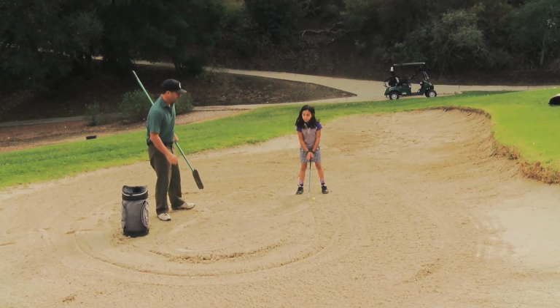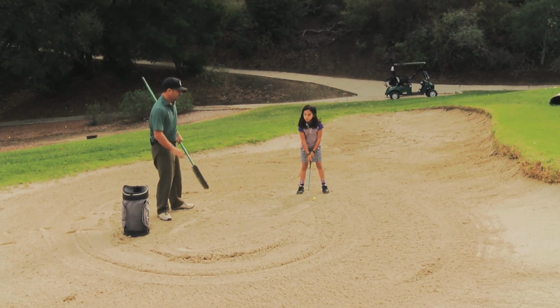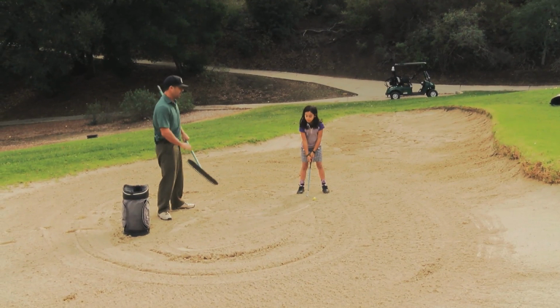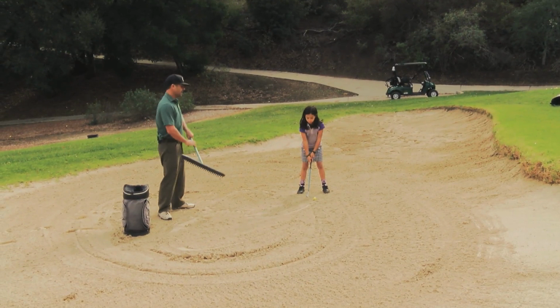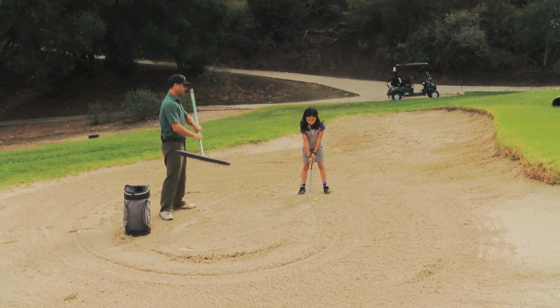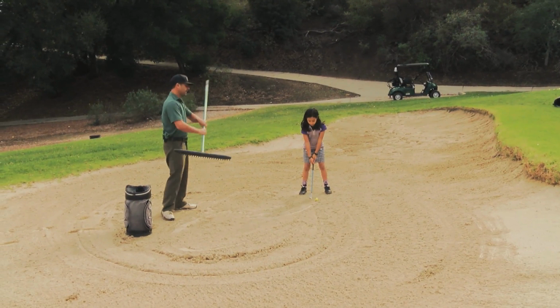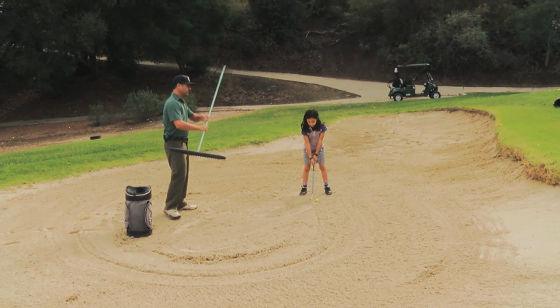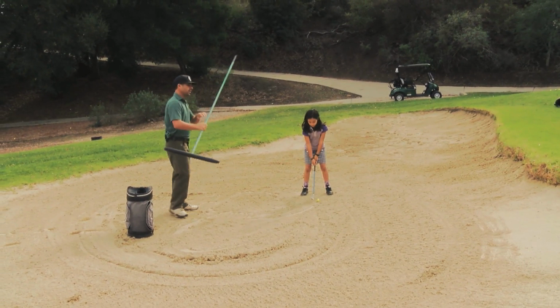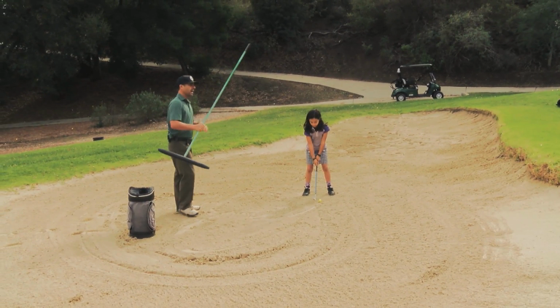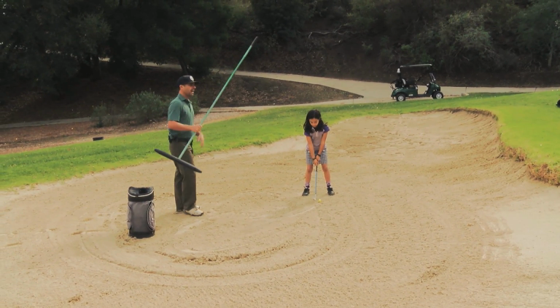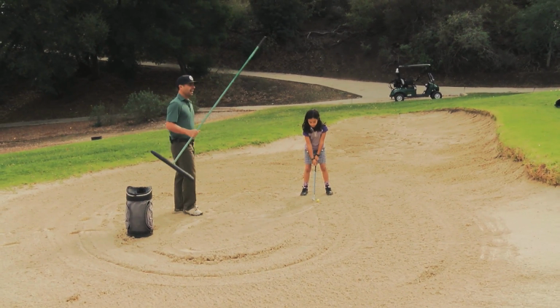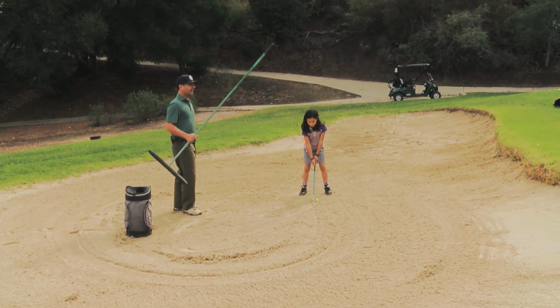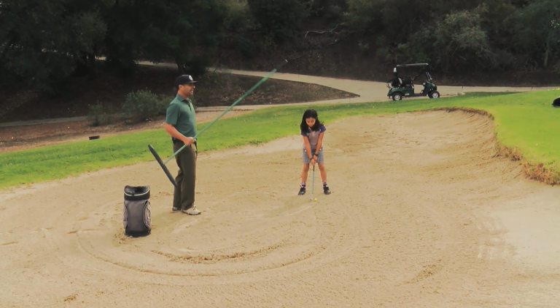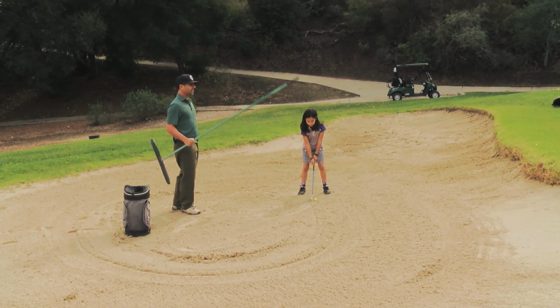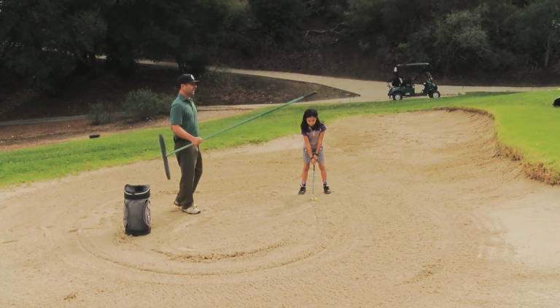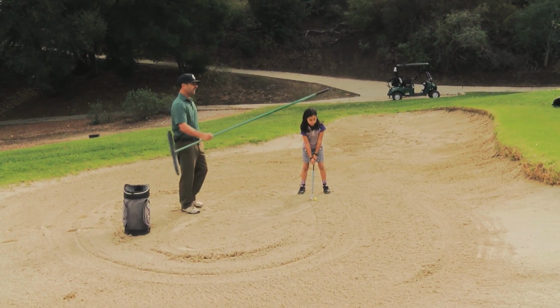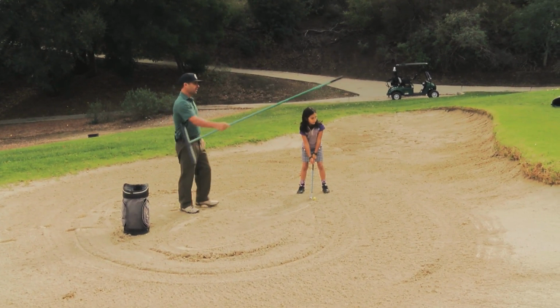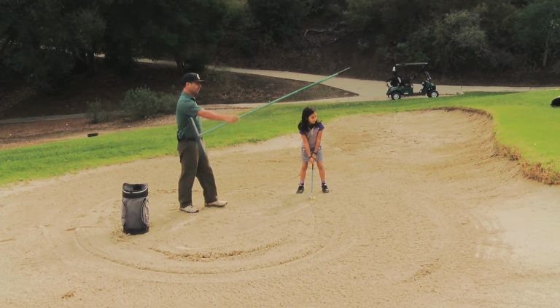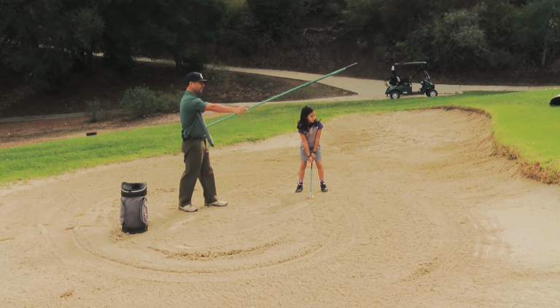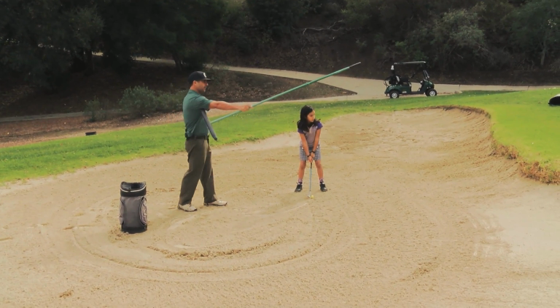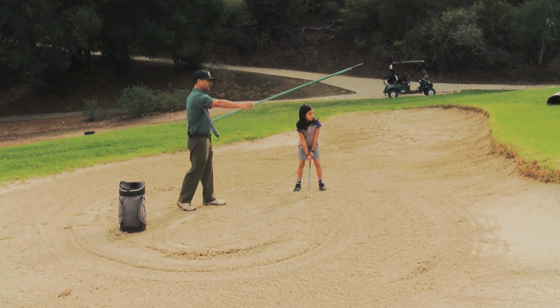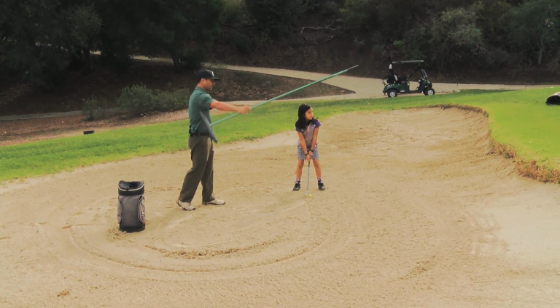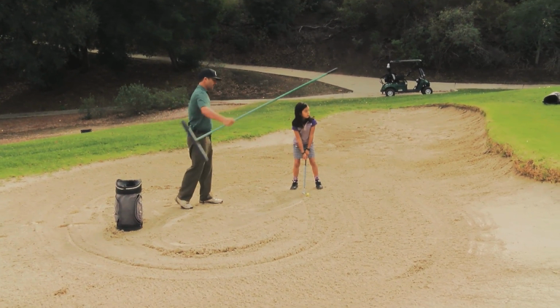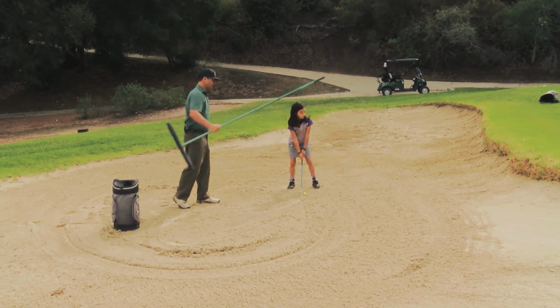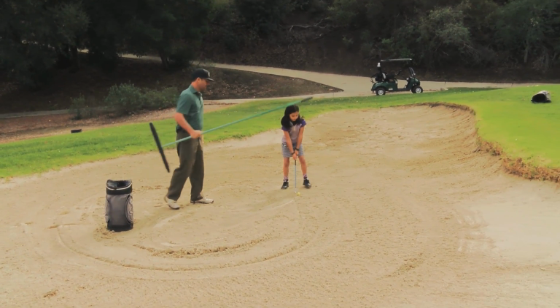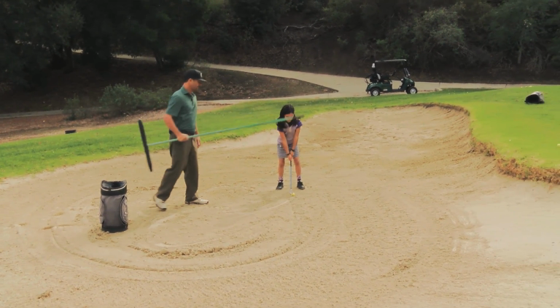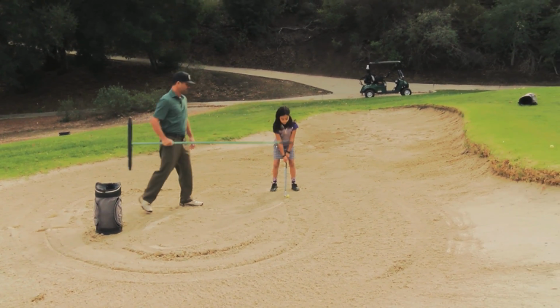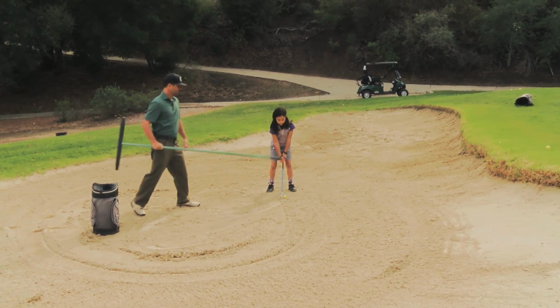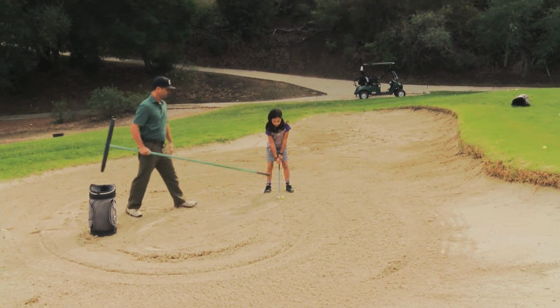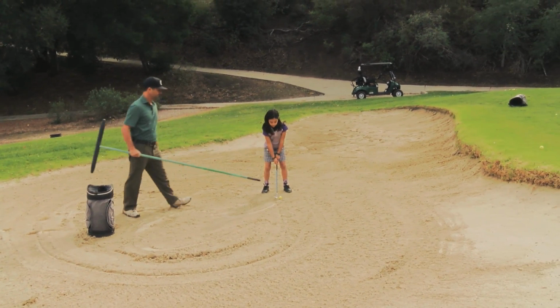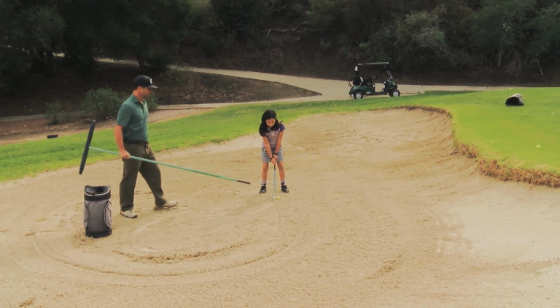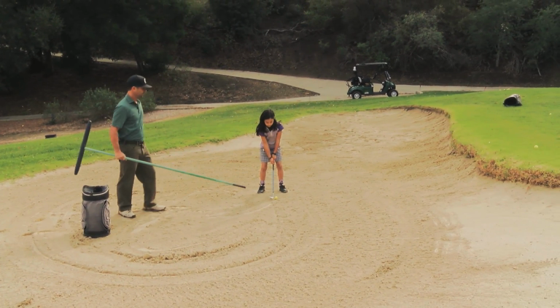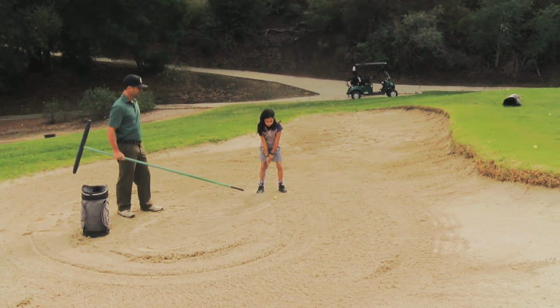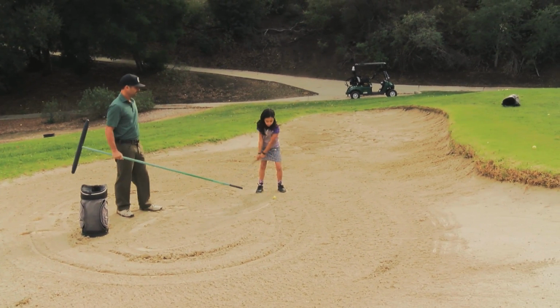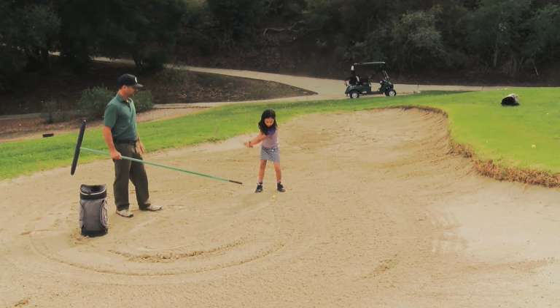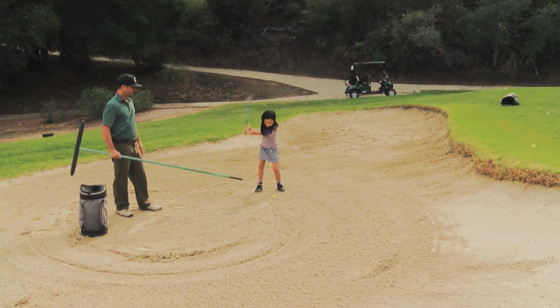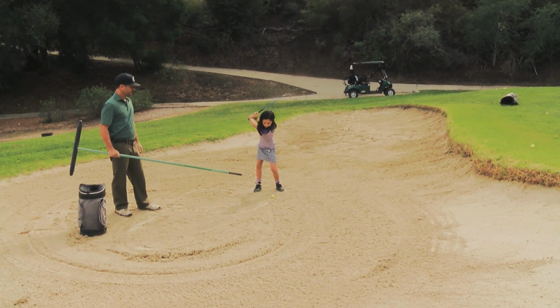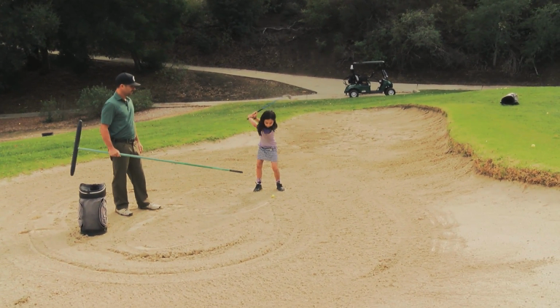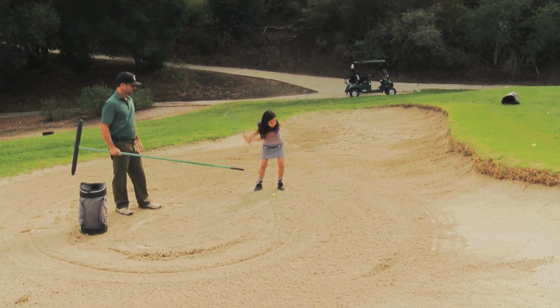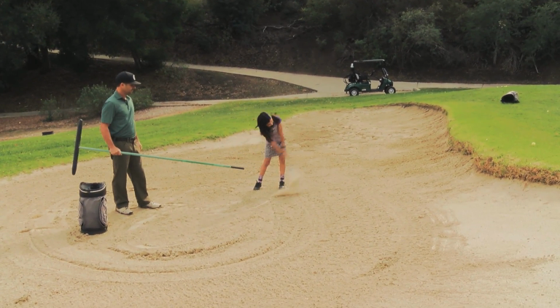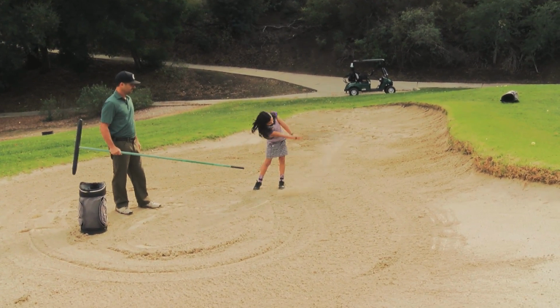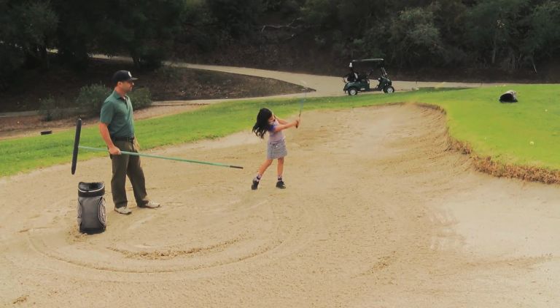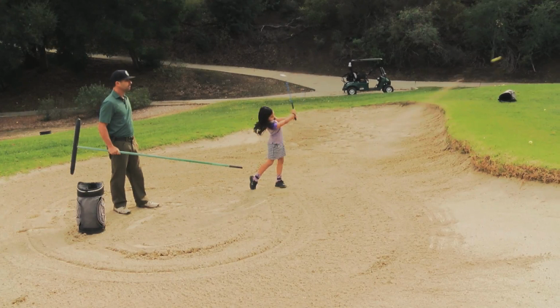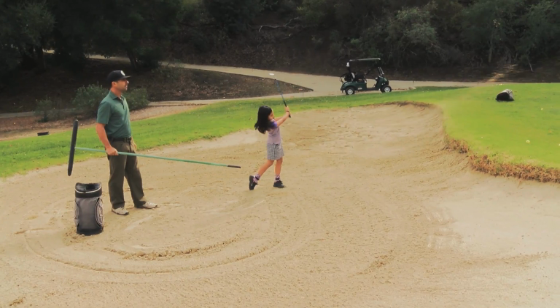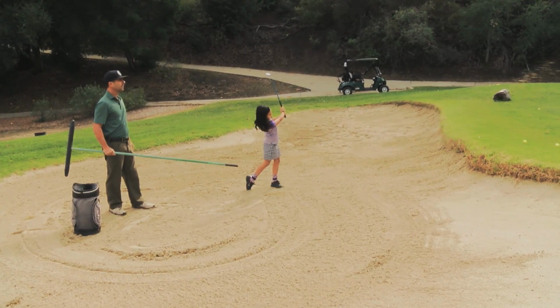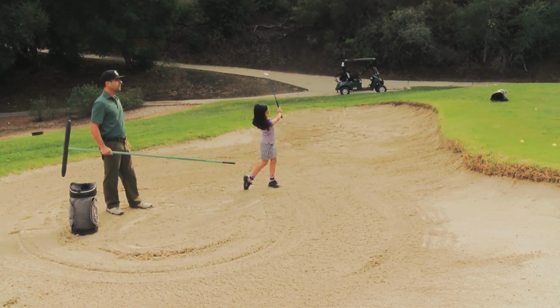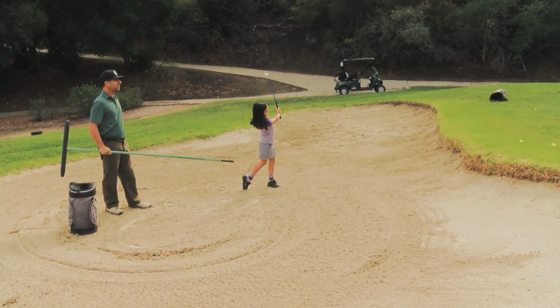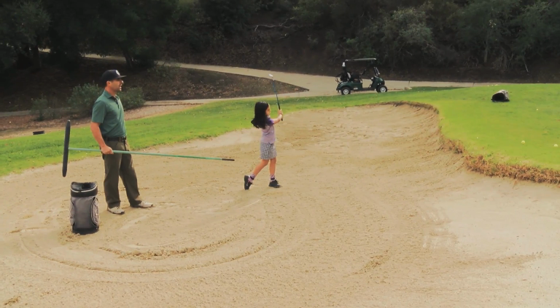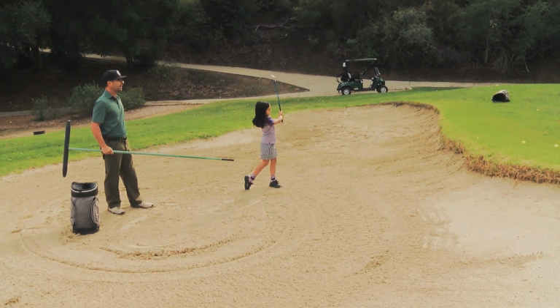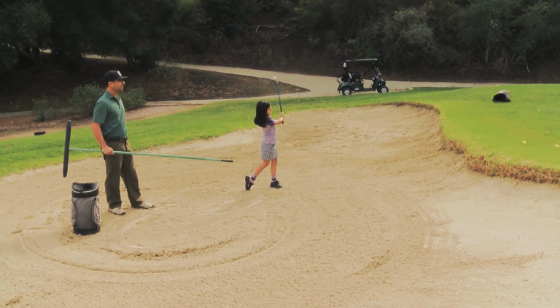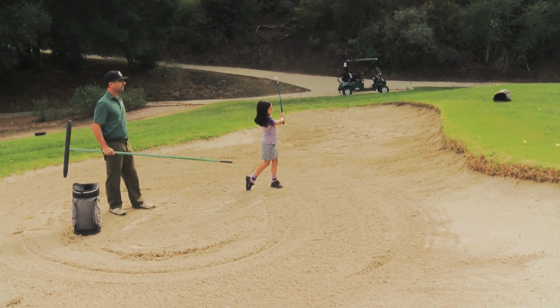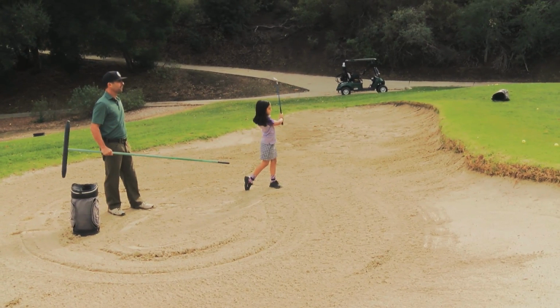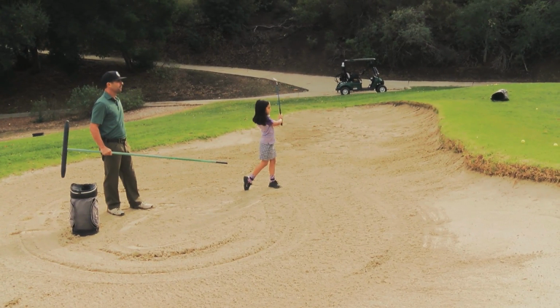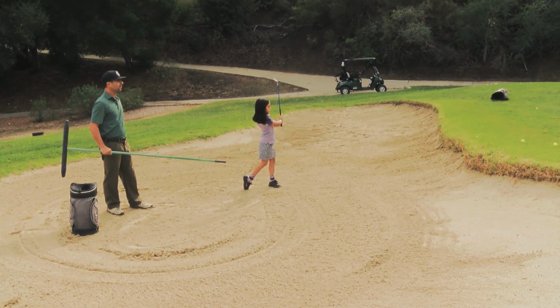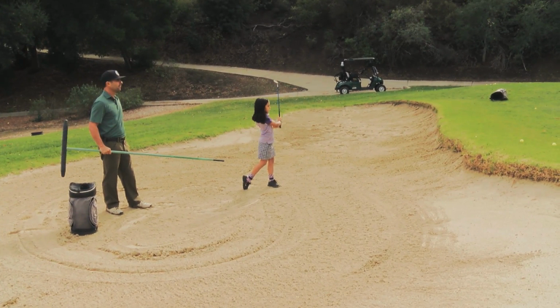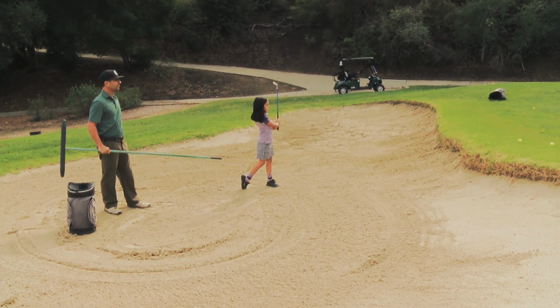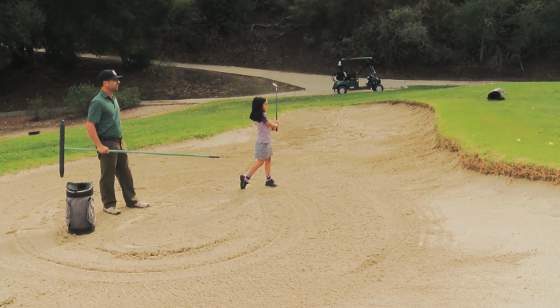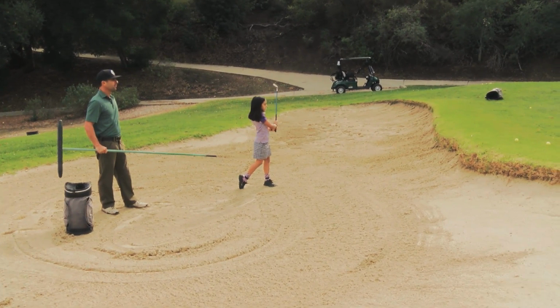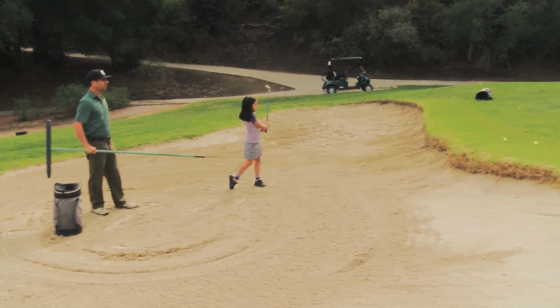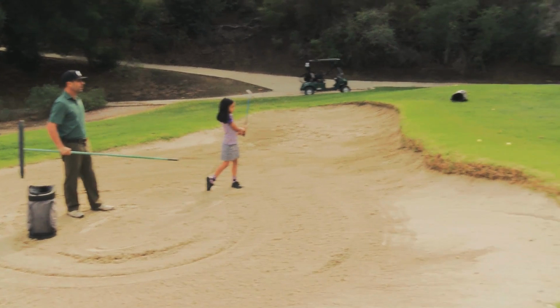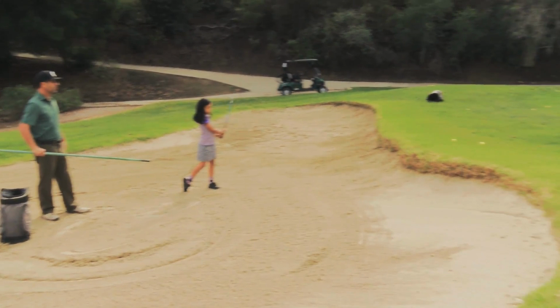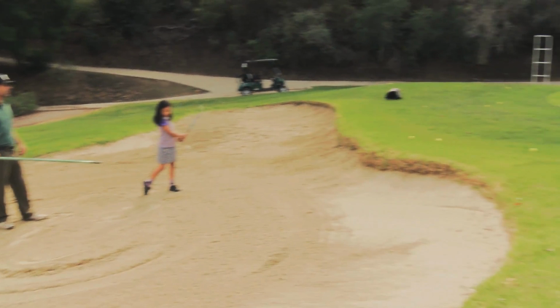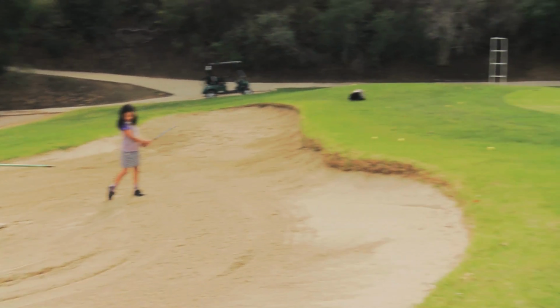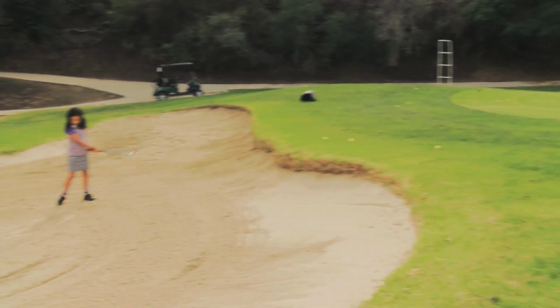Rox, let's see what you got out of the sand. Go to this flag right there. Nice shot. Beautiful shot.